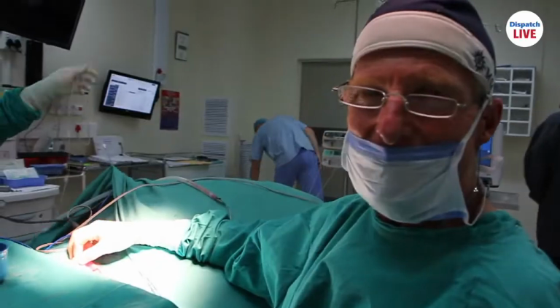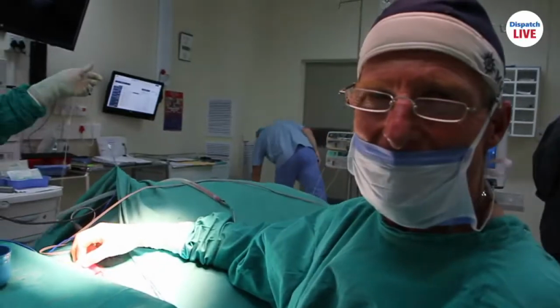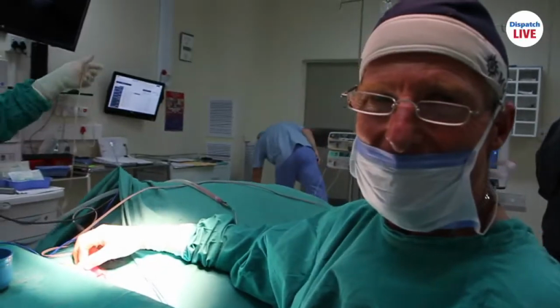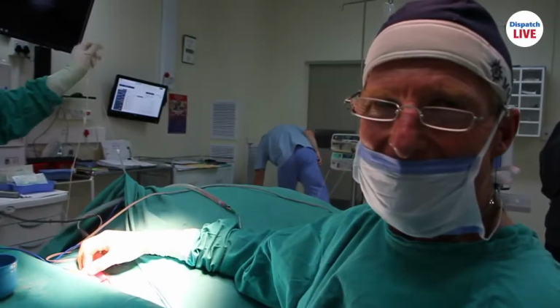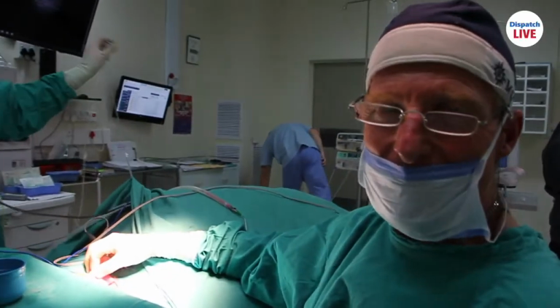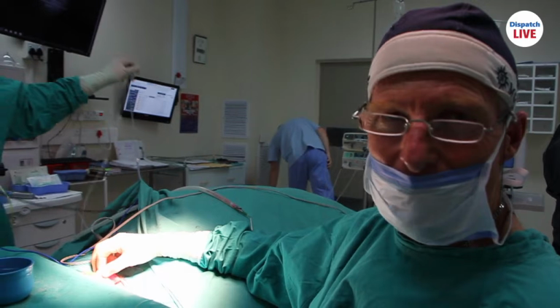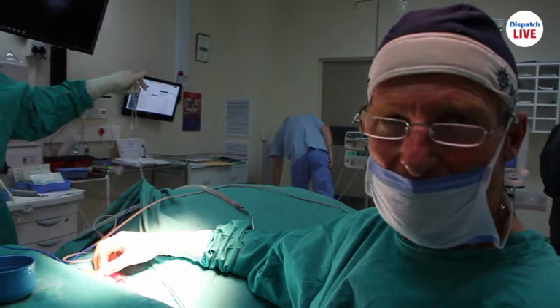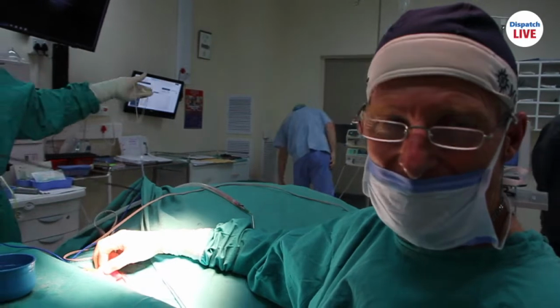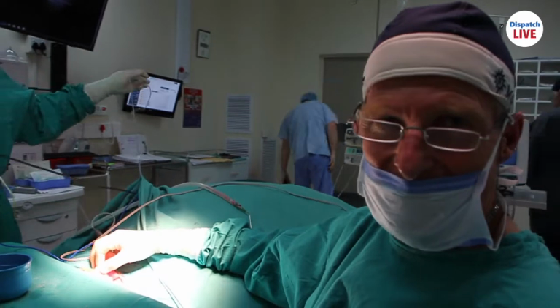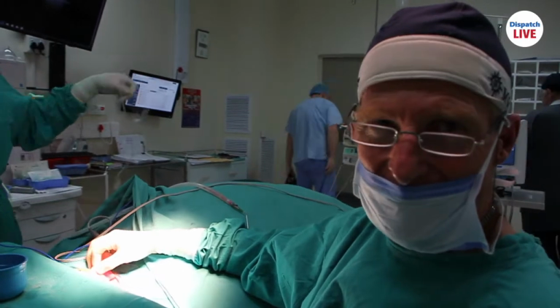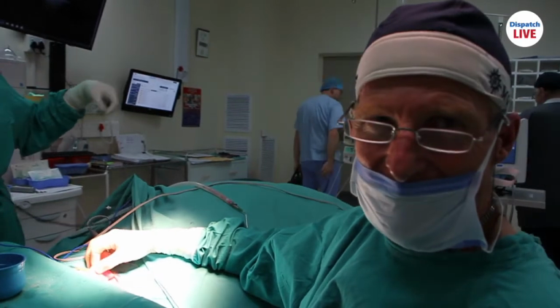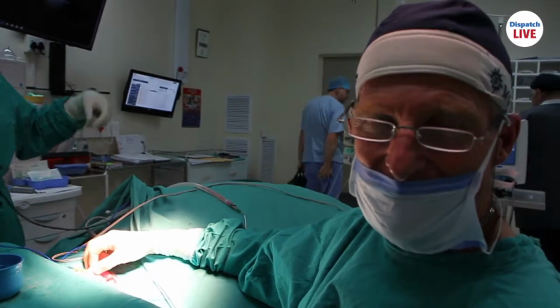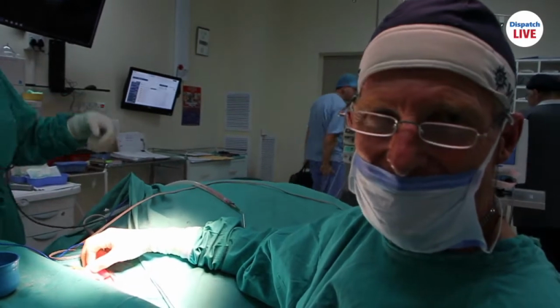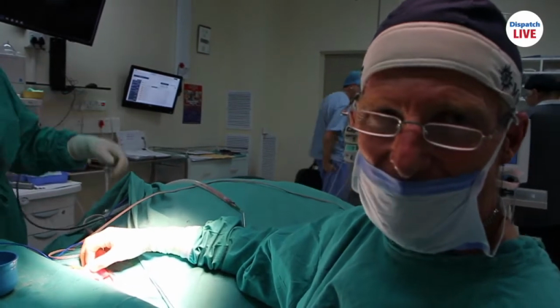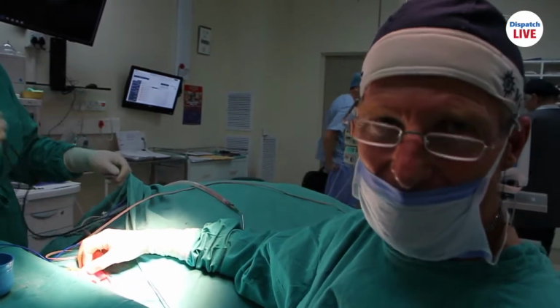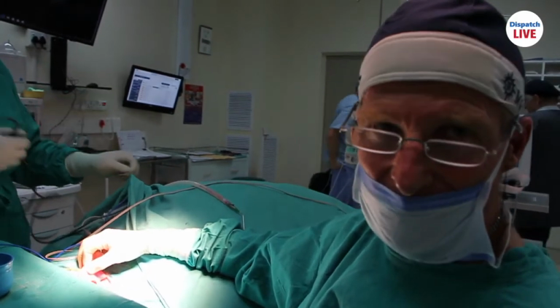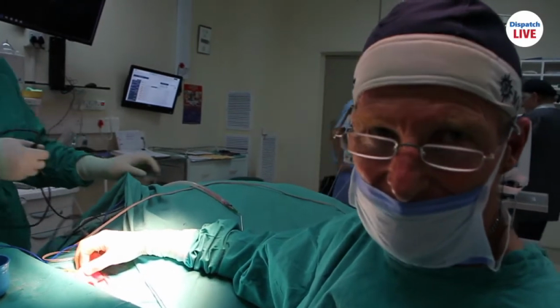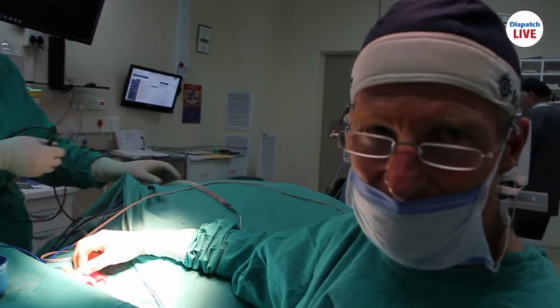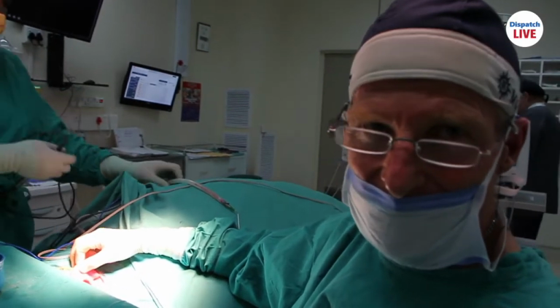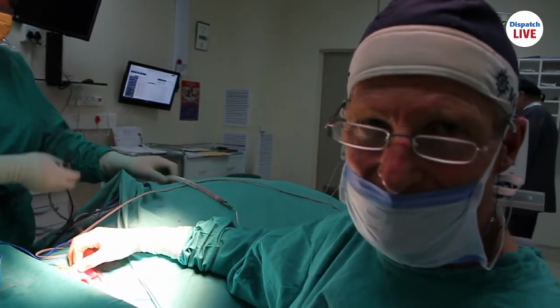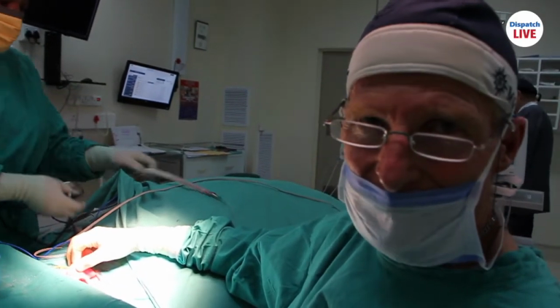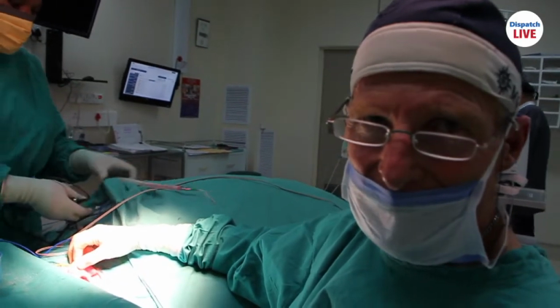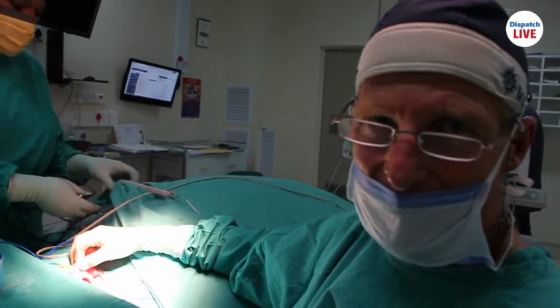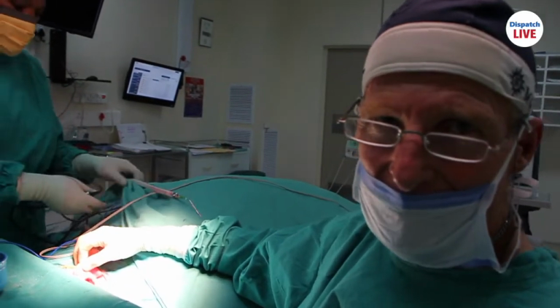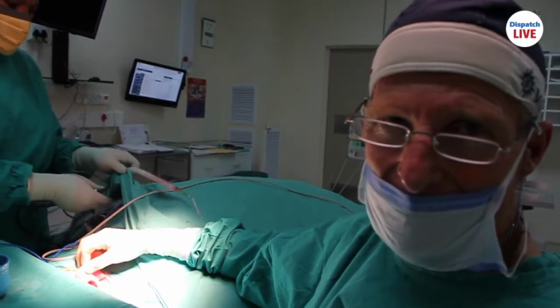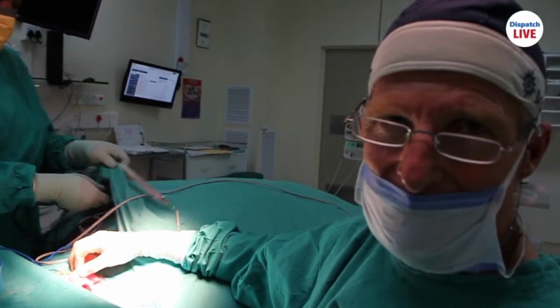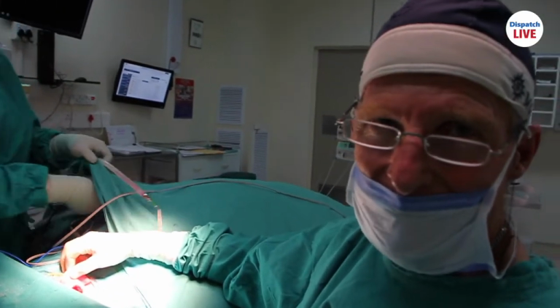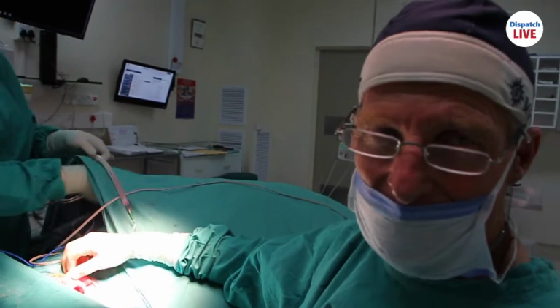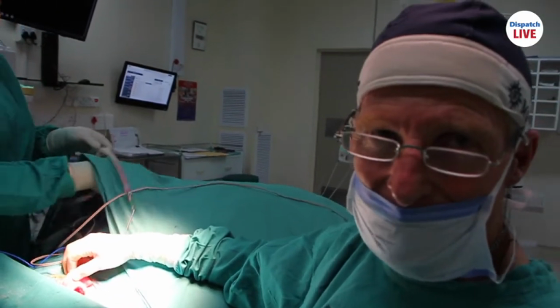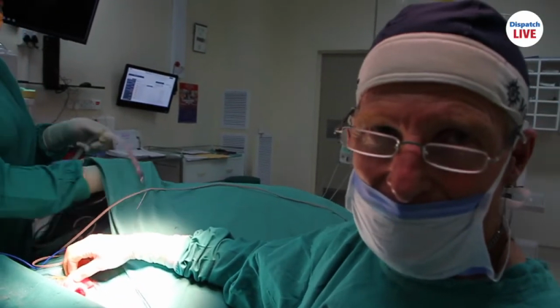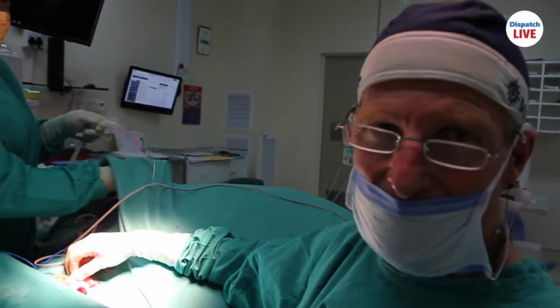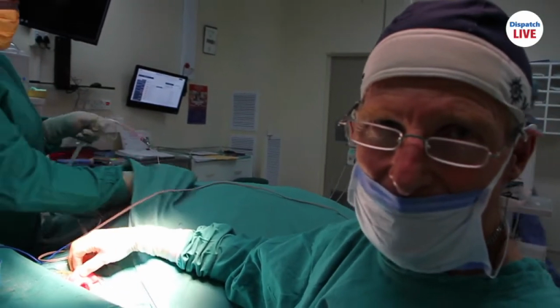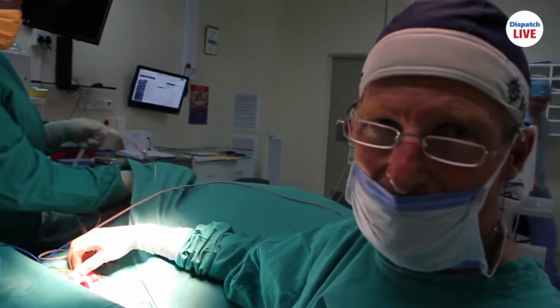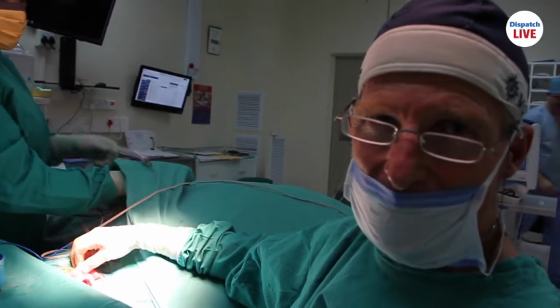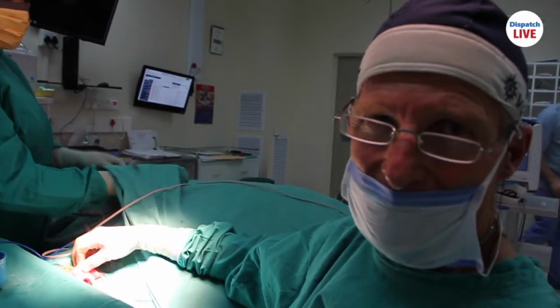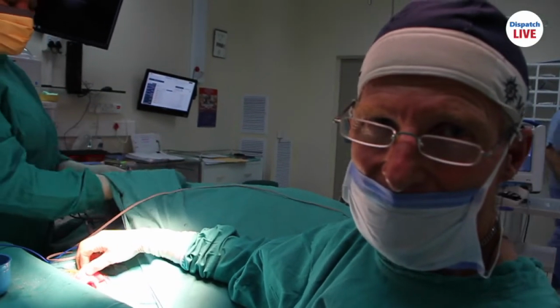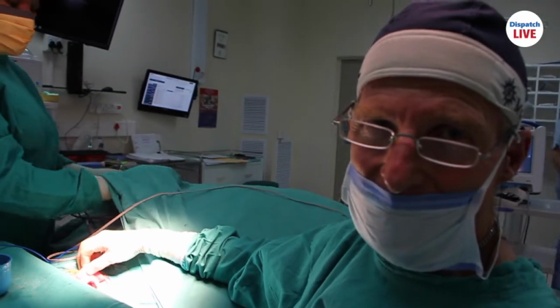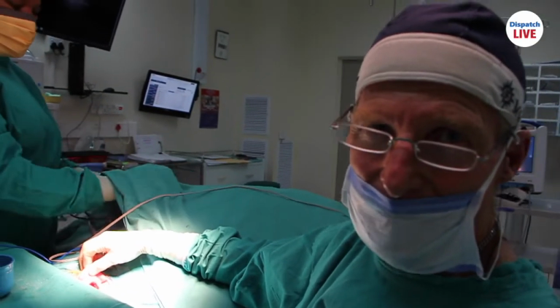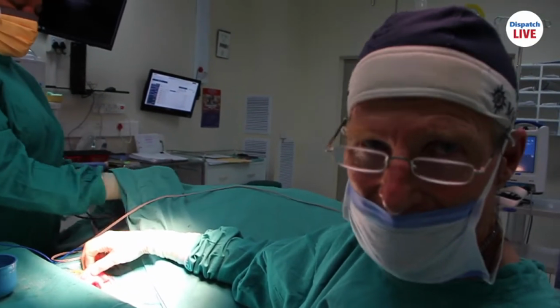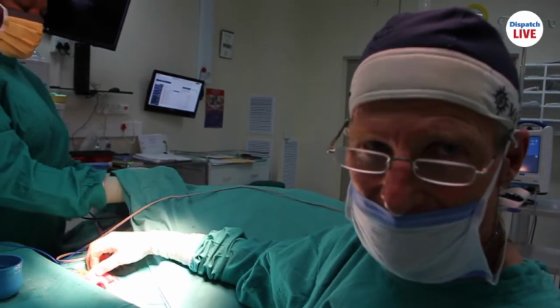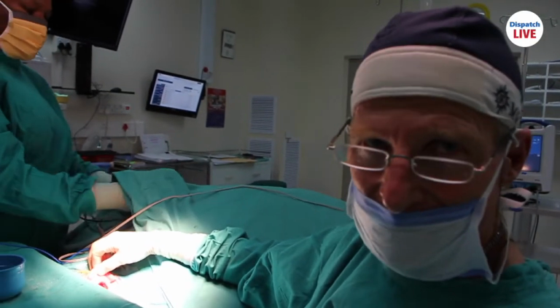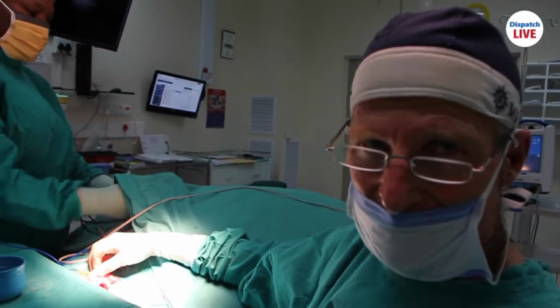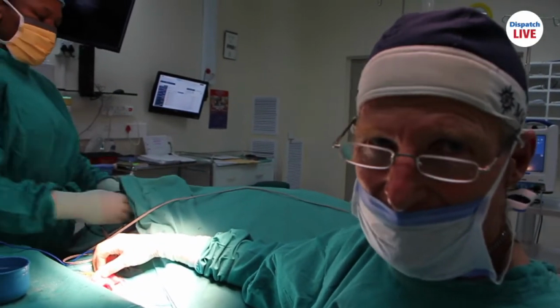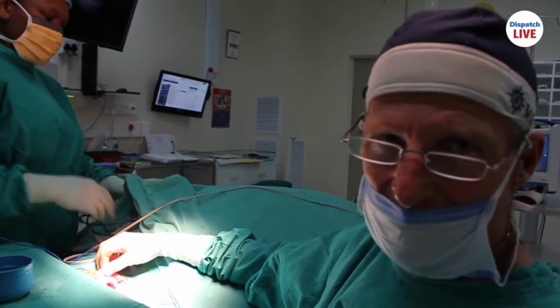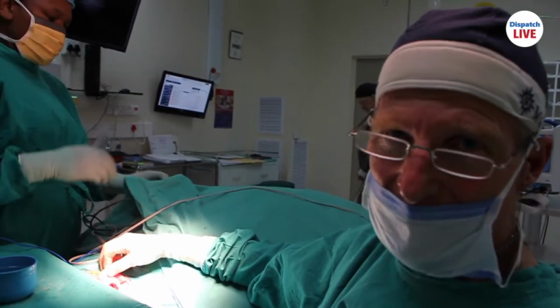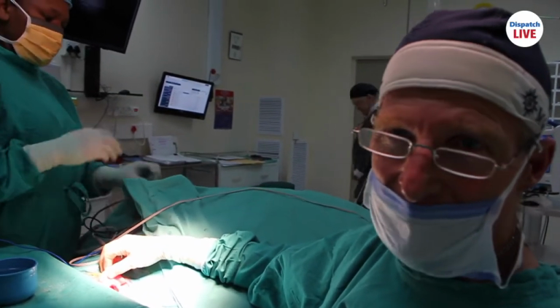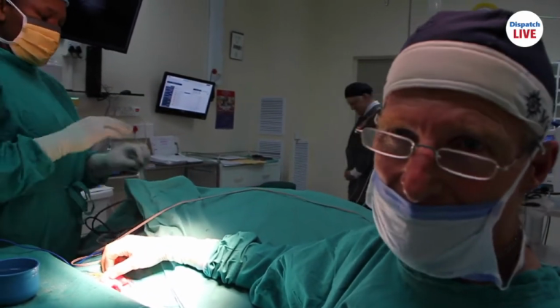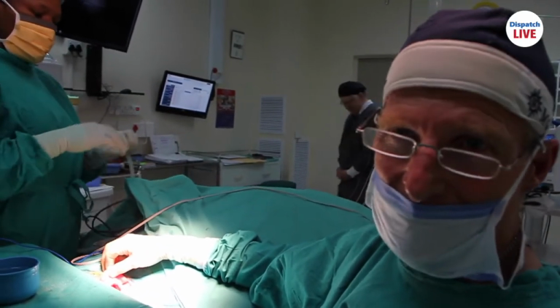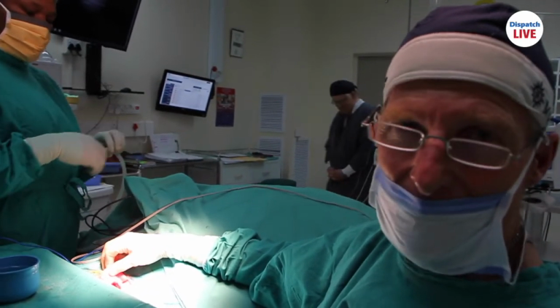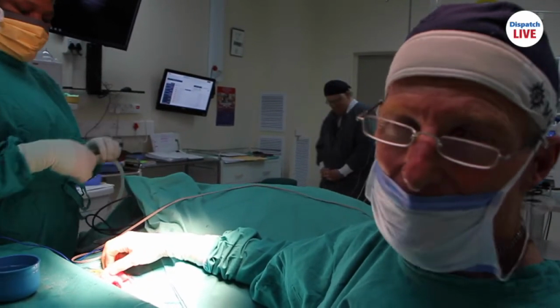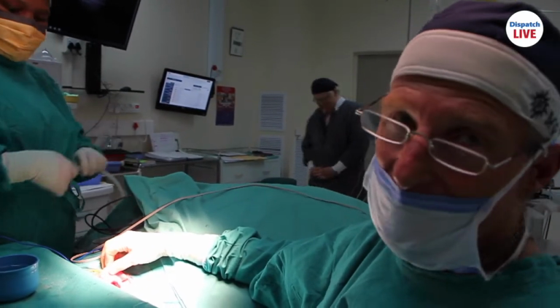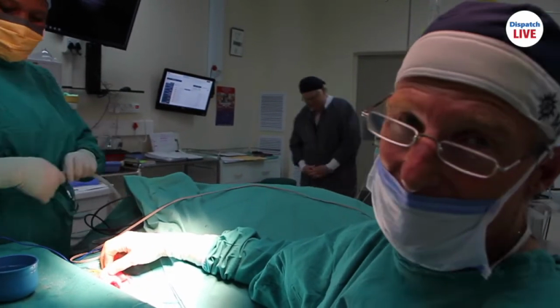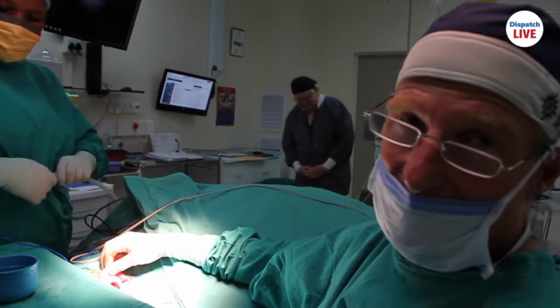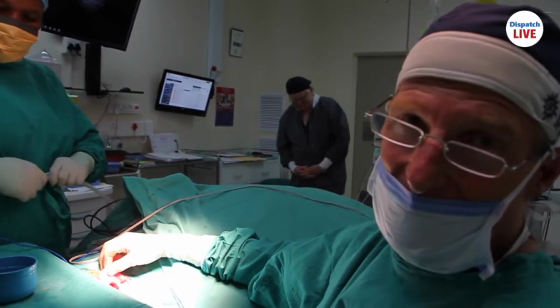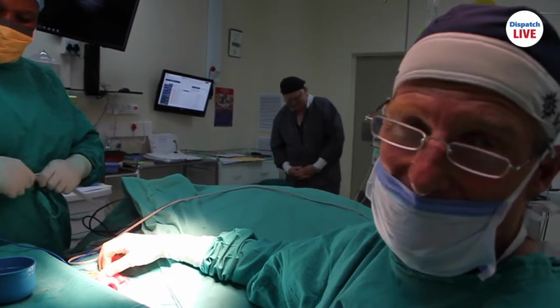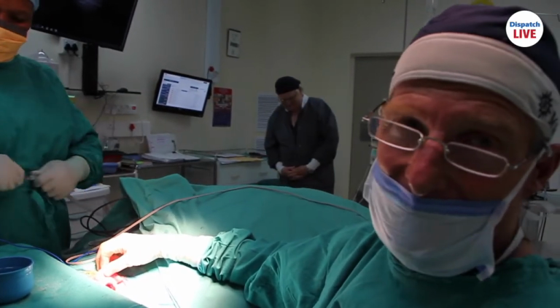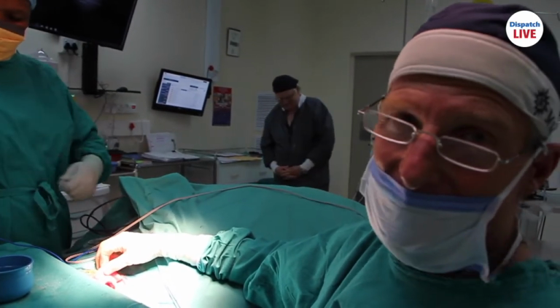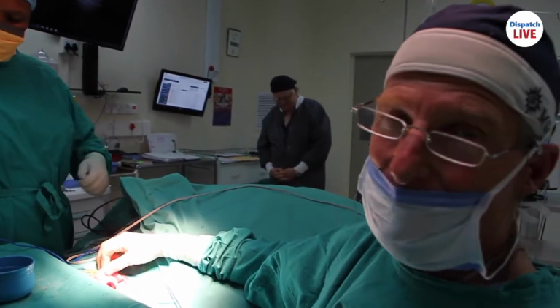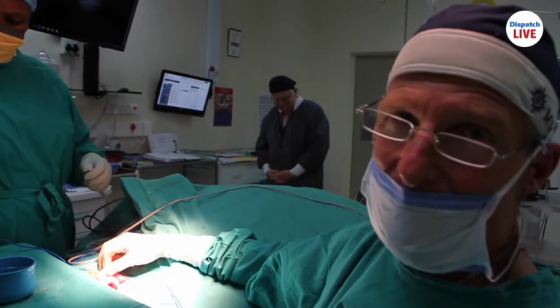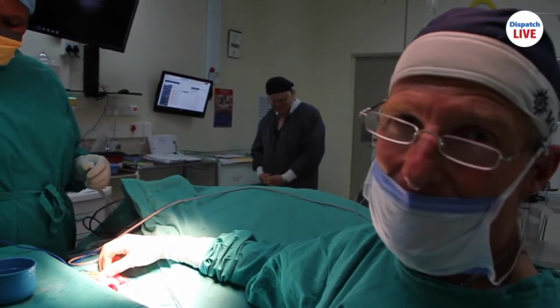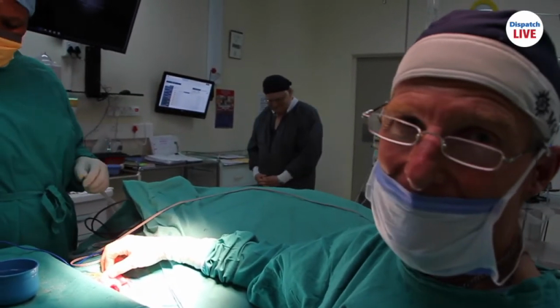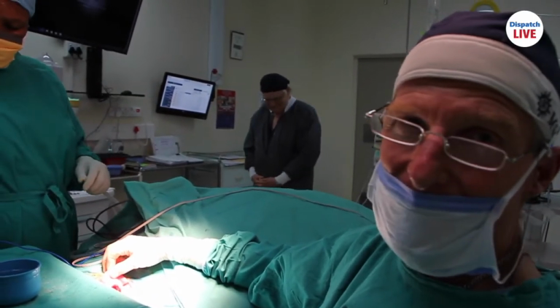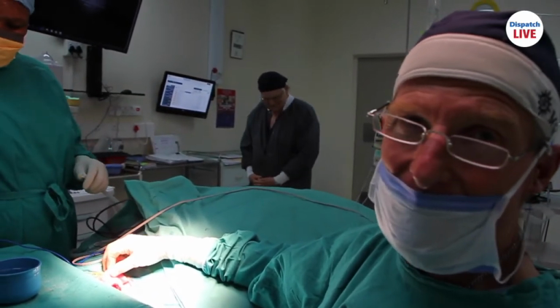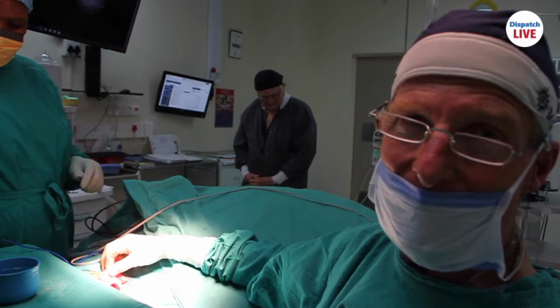The implant is in, secured and covered with muscle, and now we're just going to close the skin and put a bandage on.